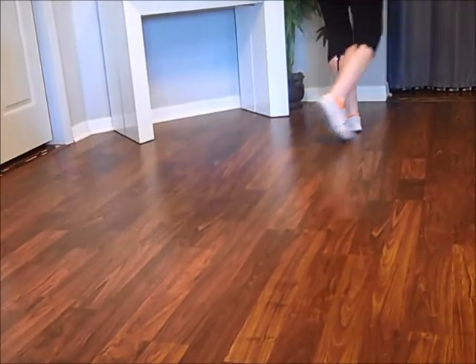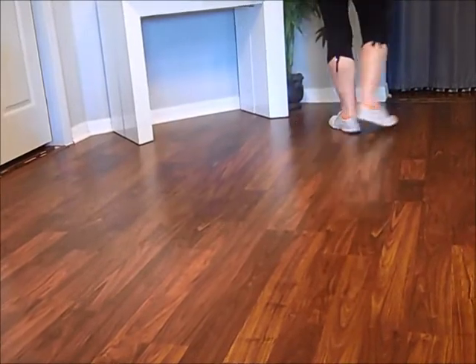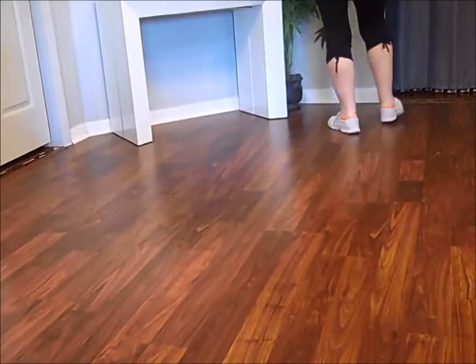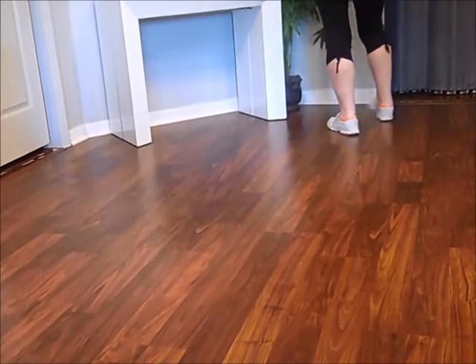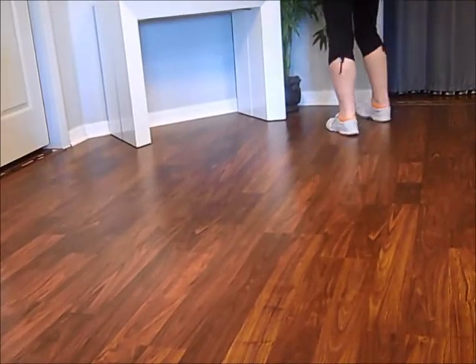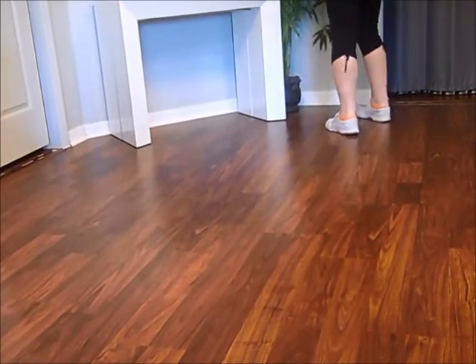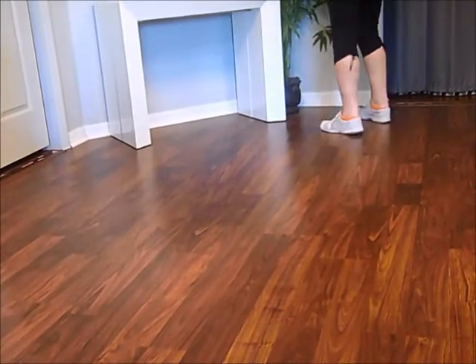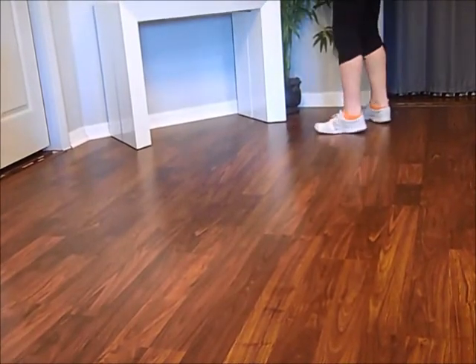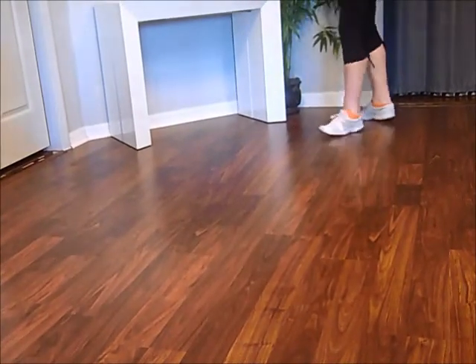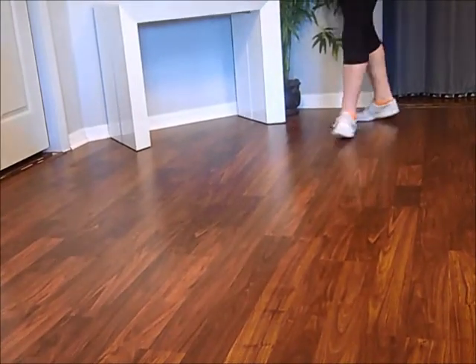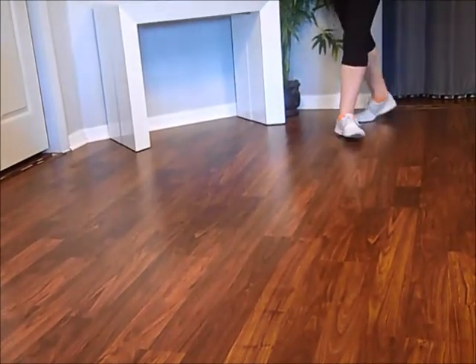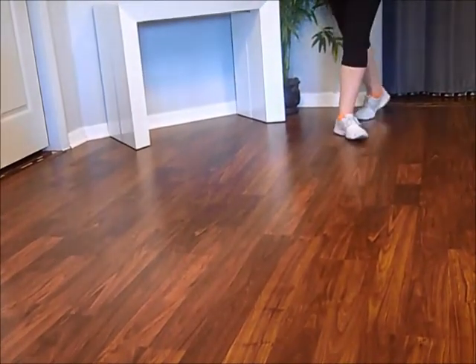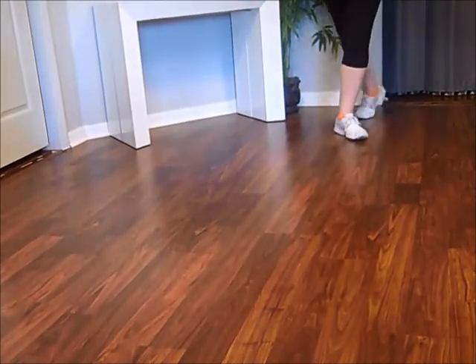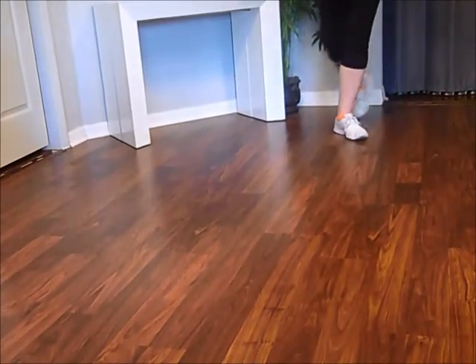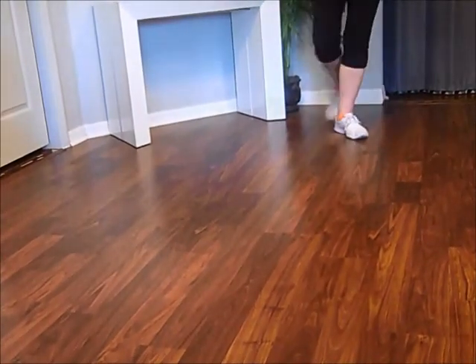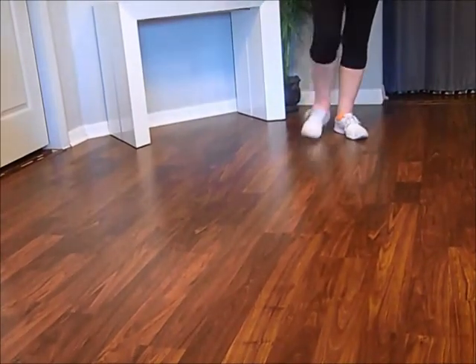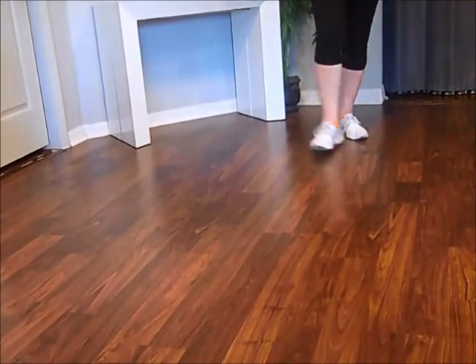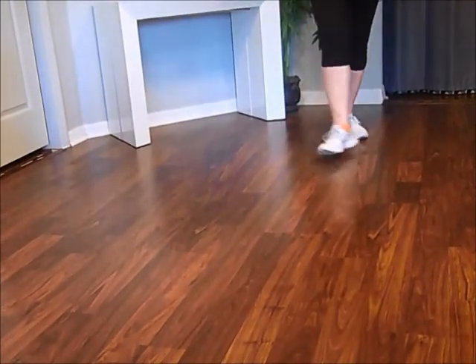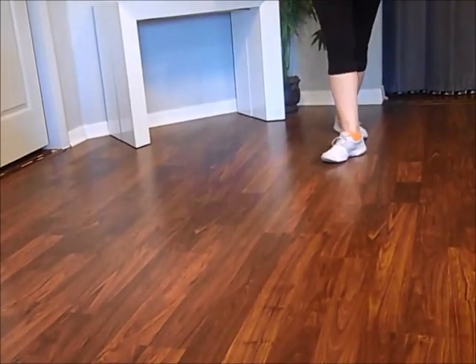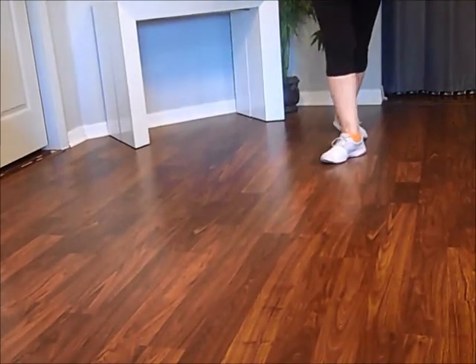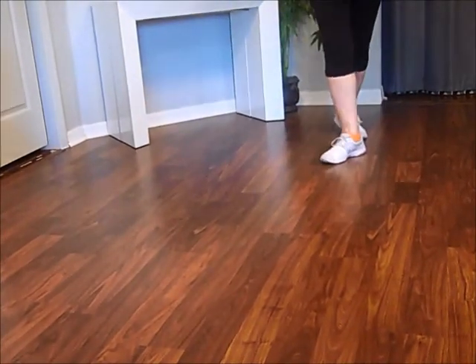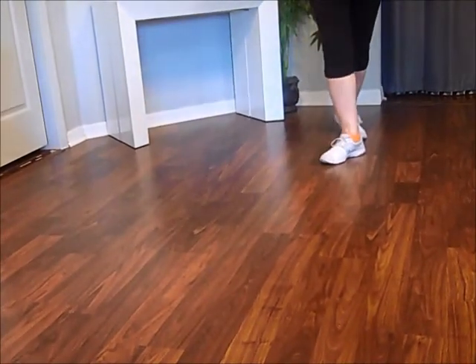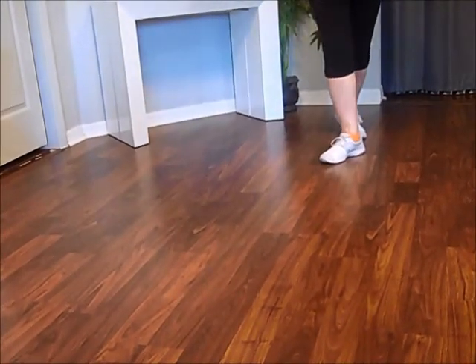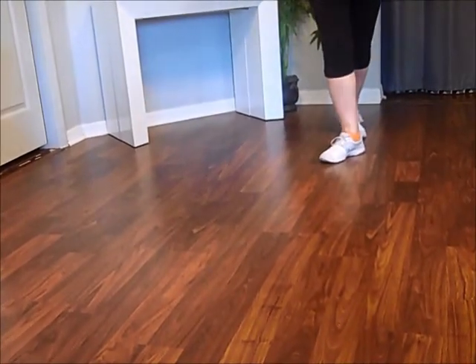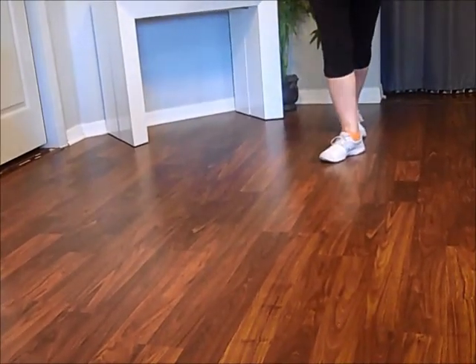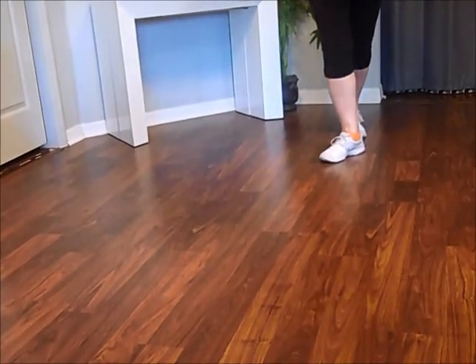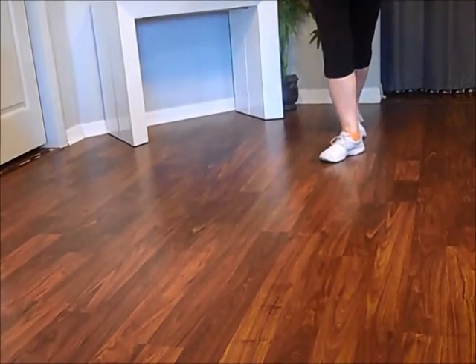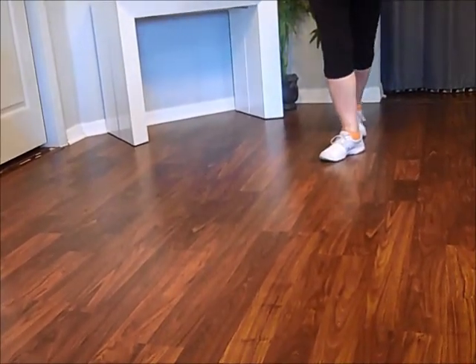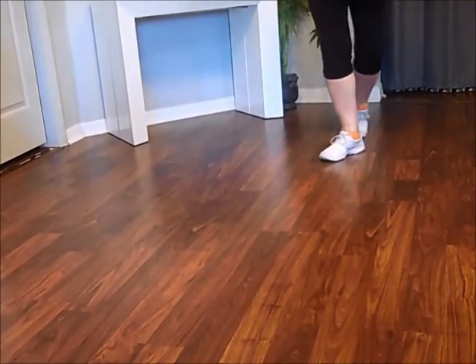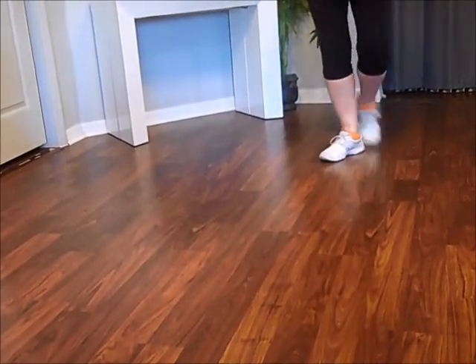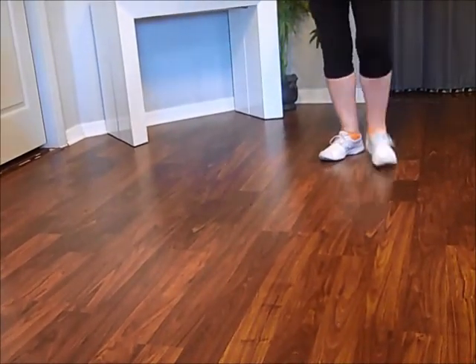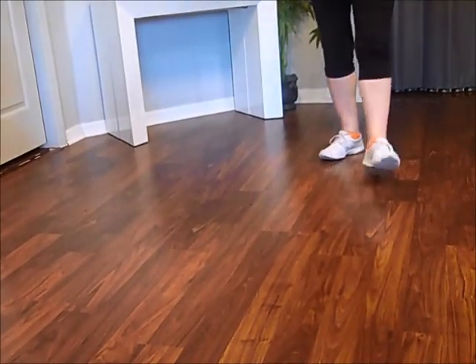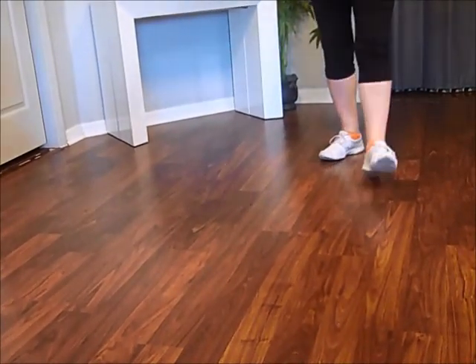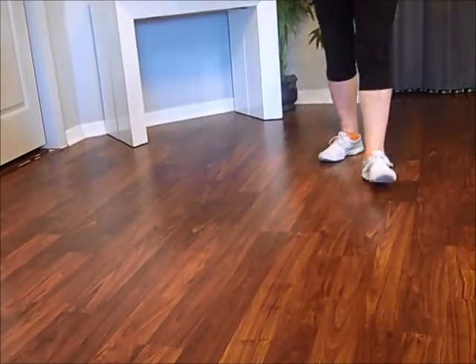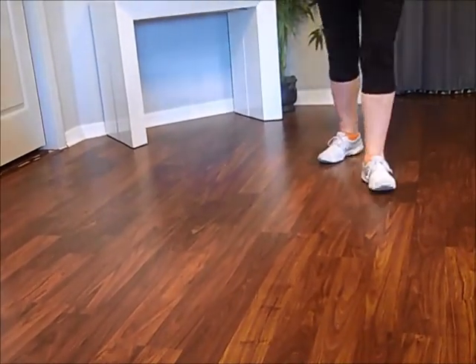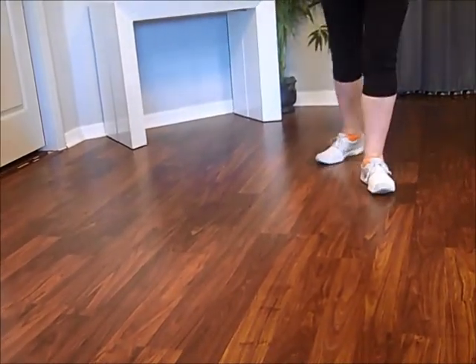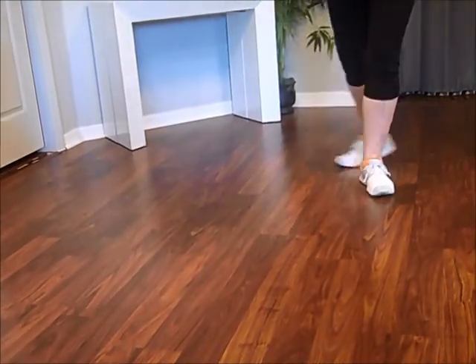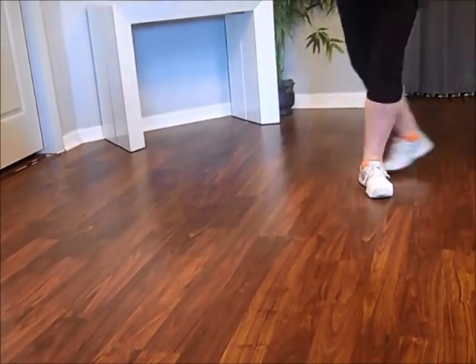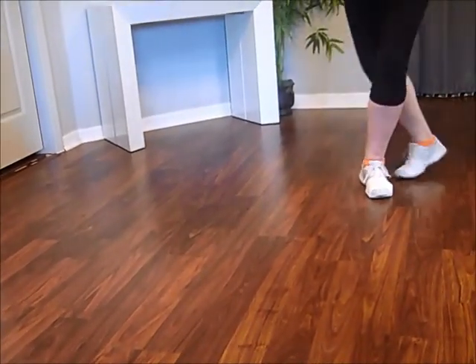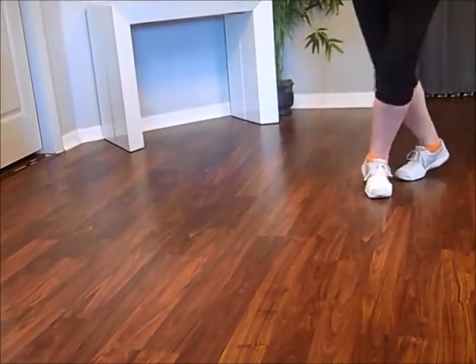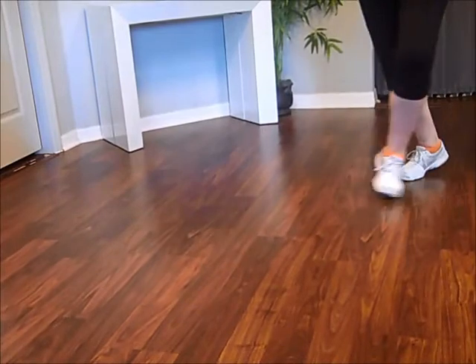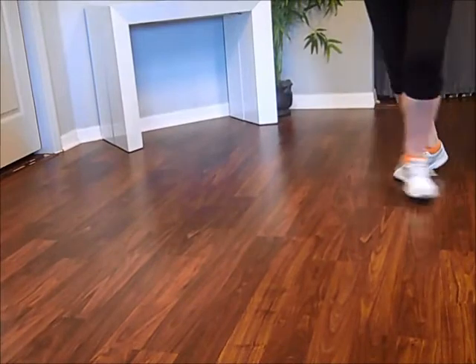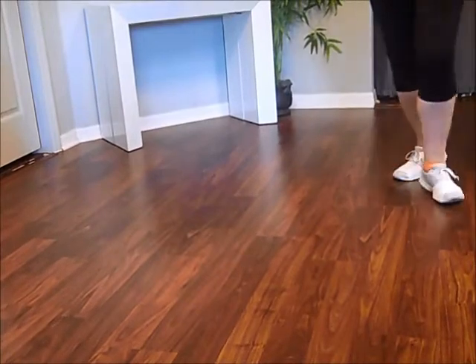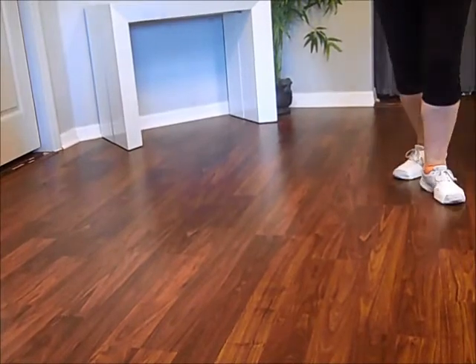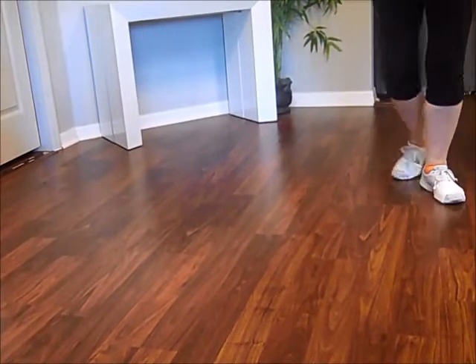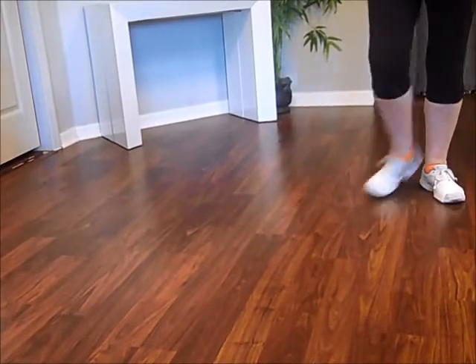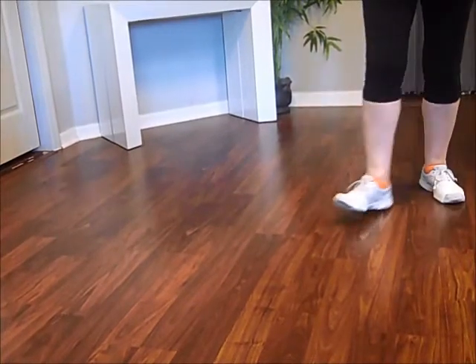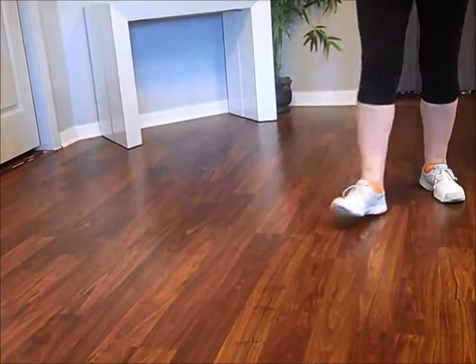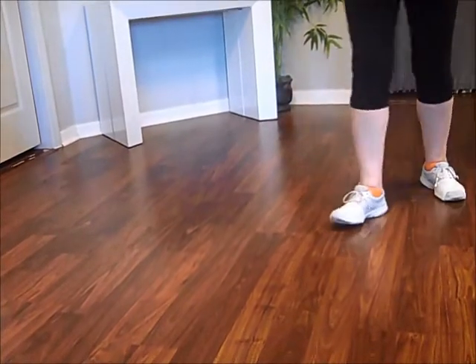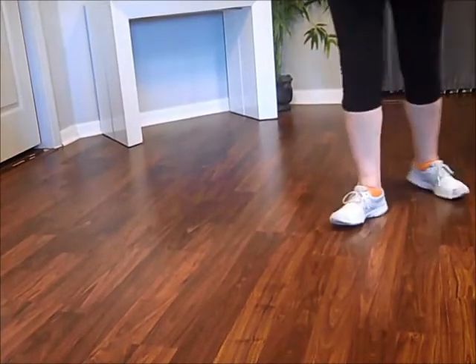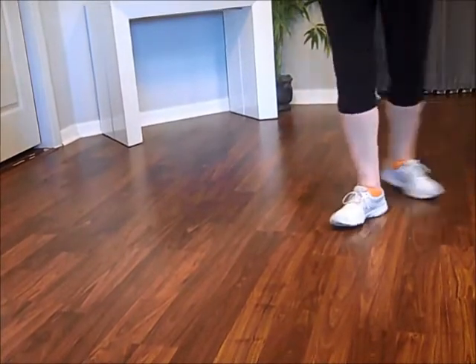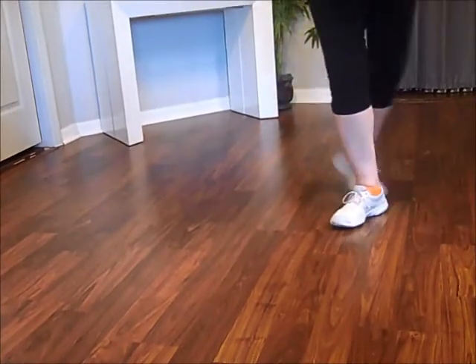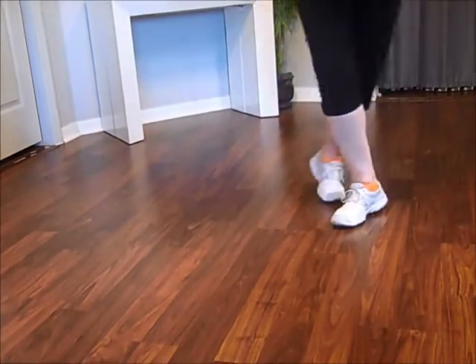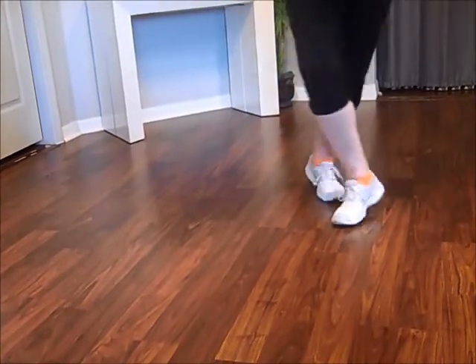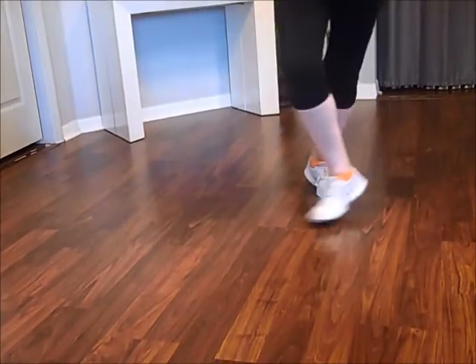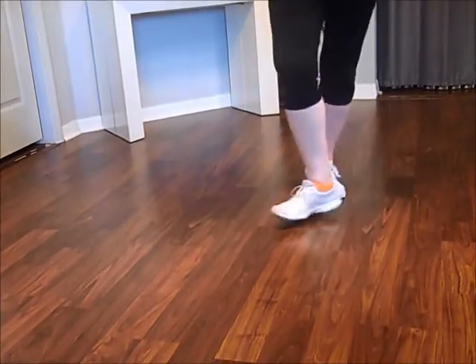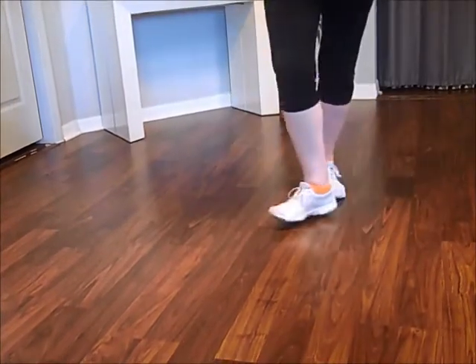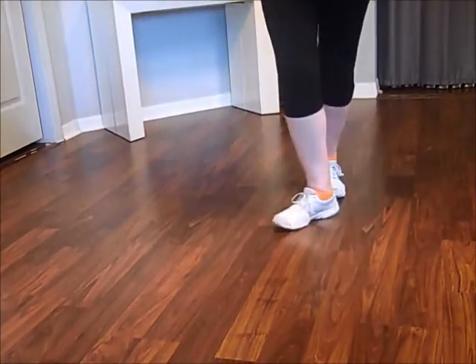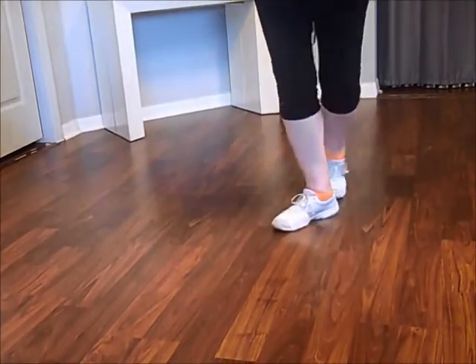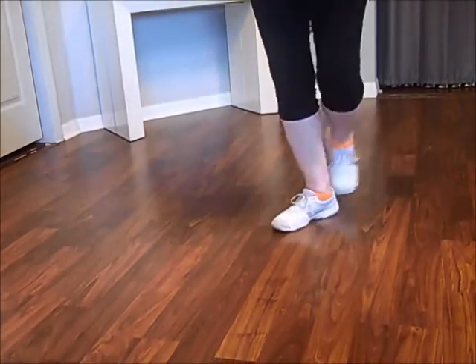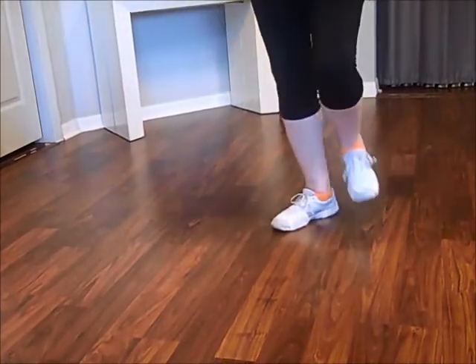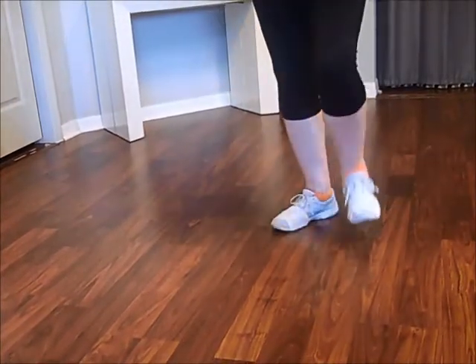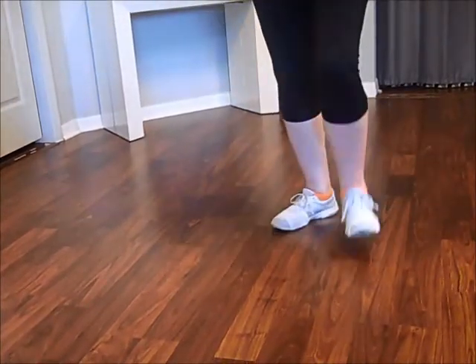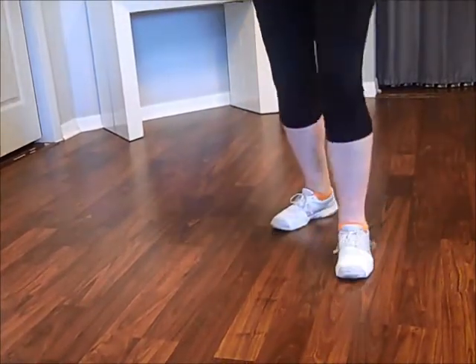Step, a half step. Step, lock, step, step. Lock, step, step.